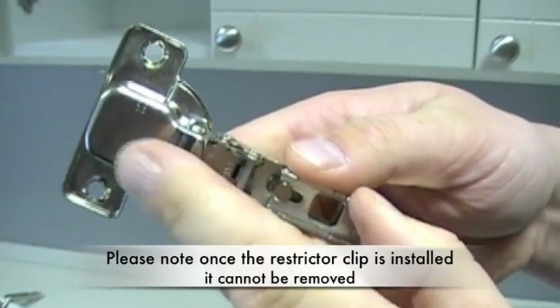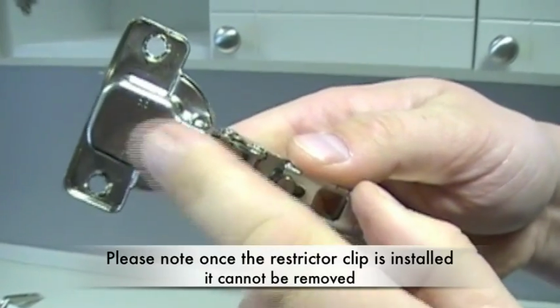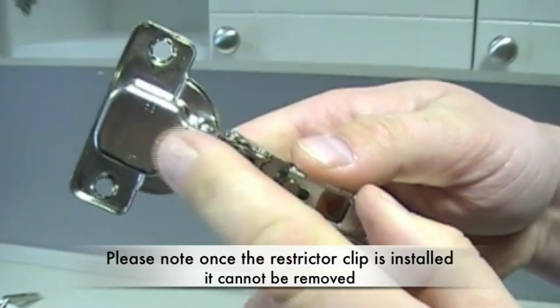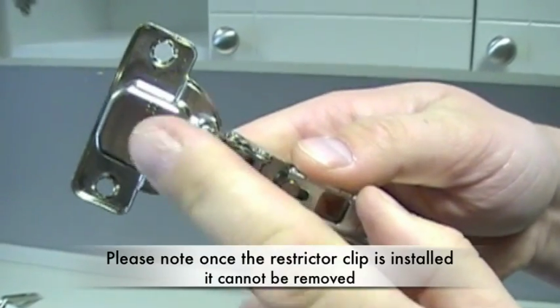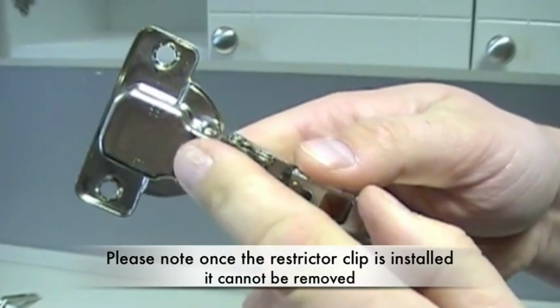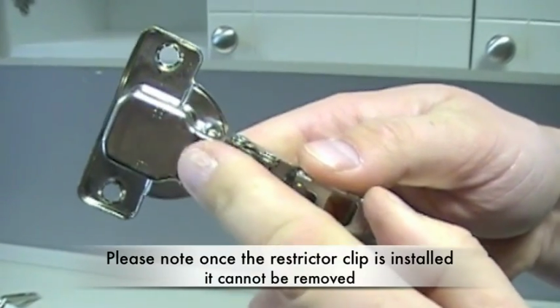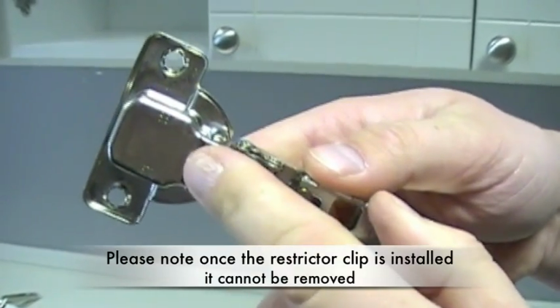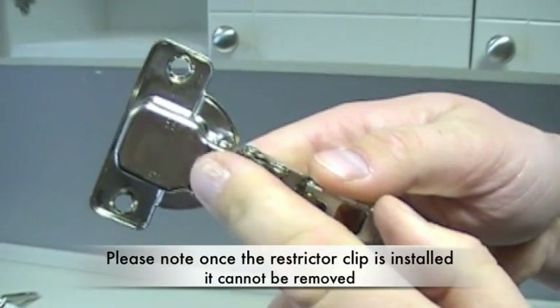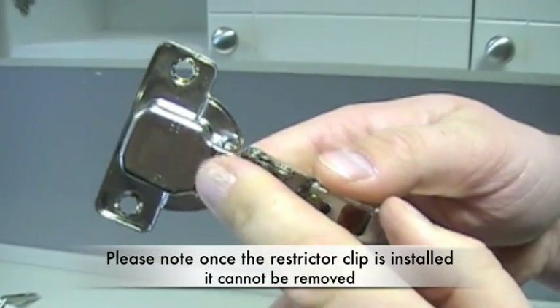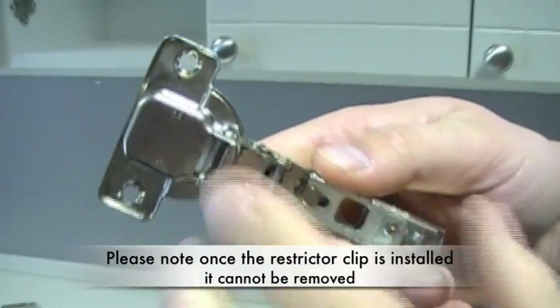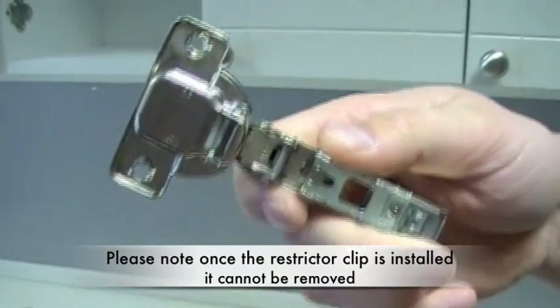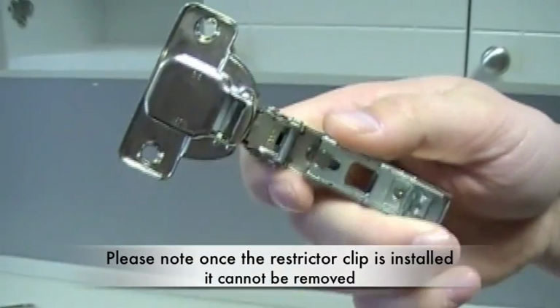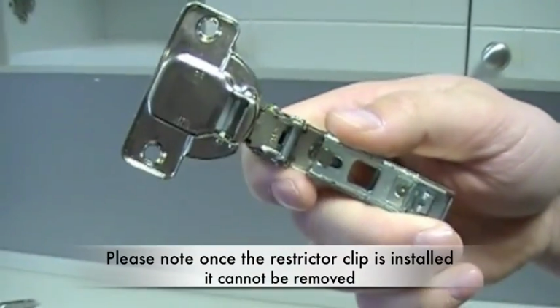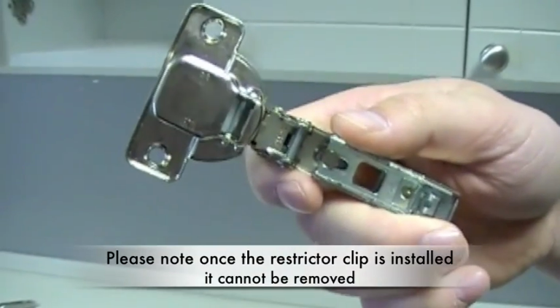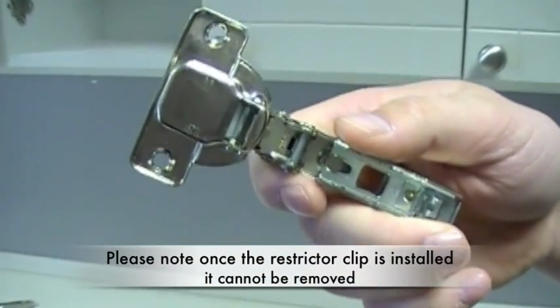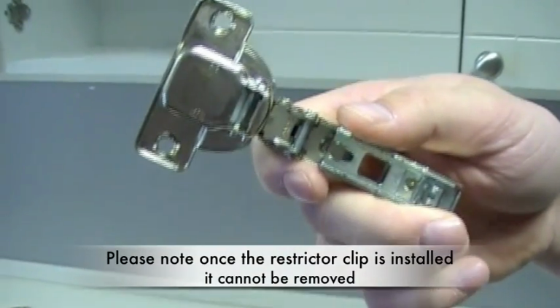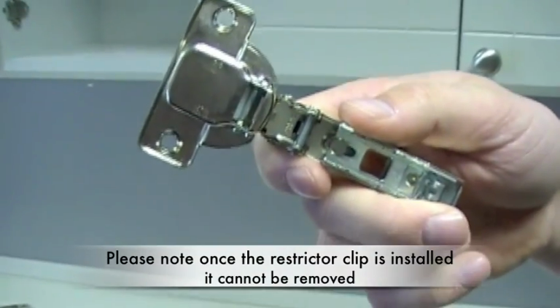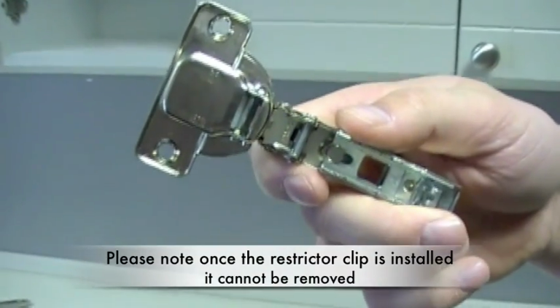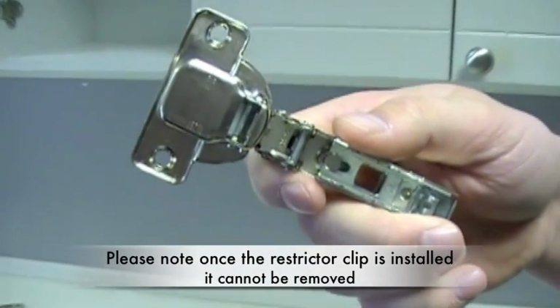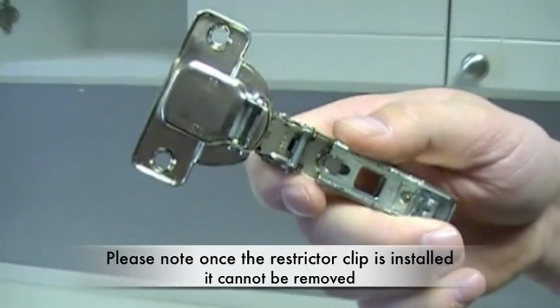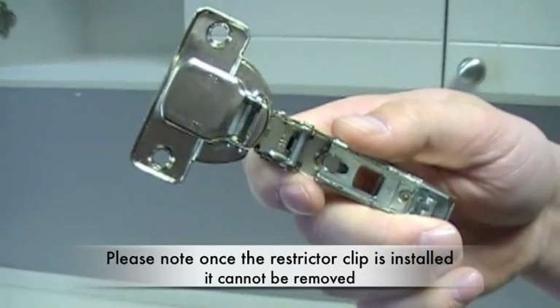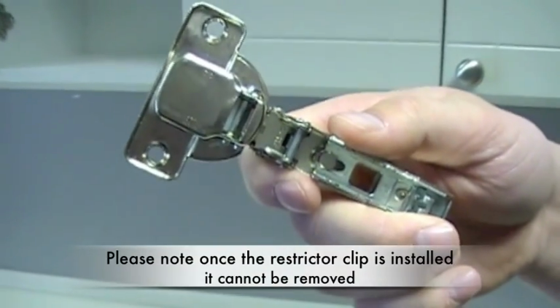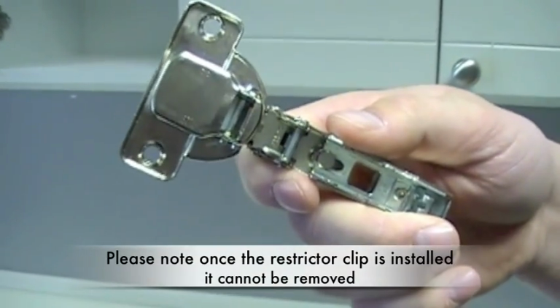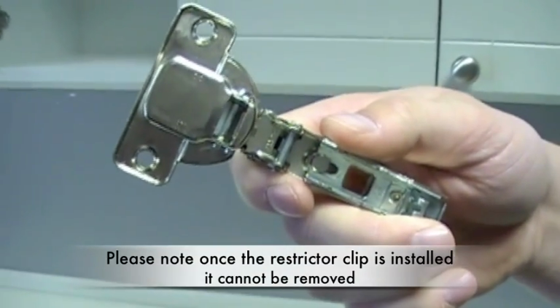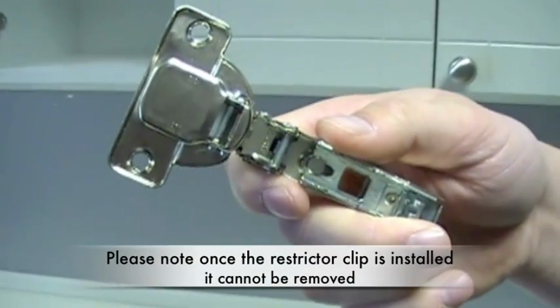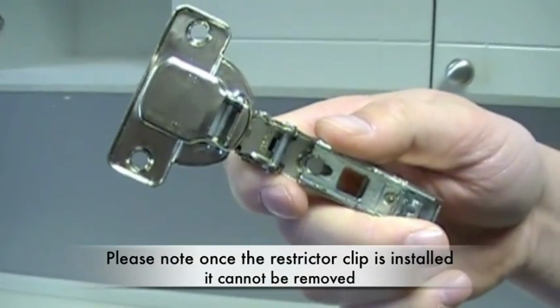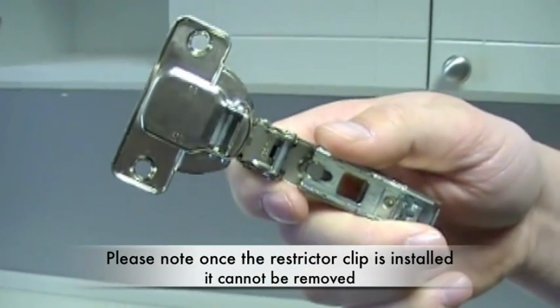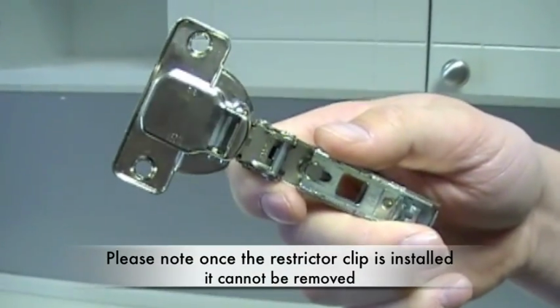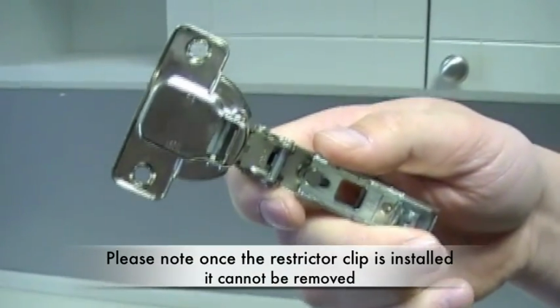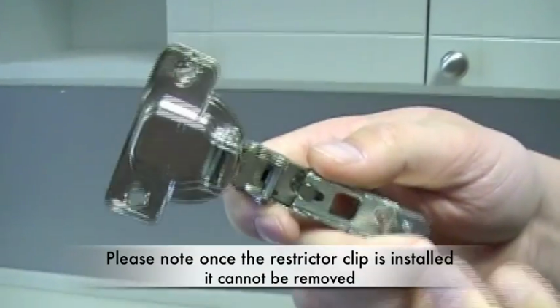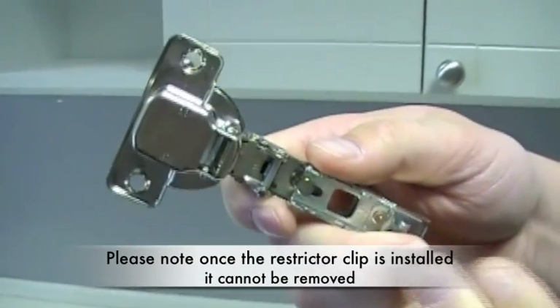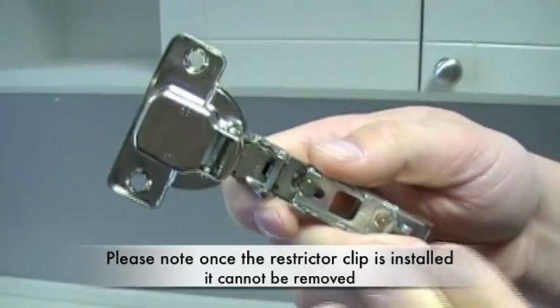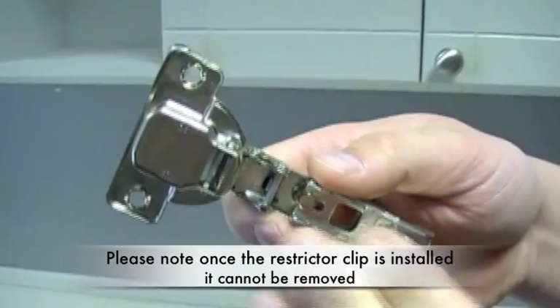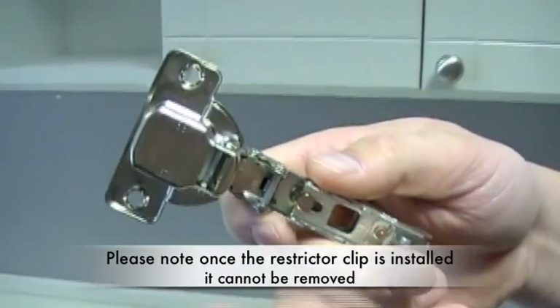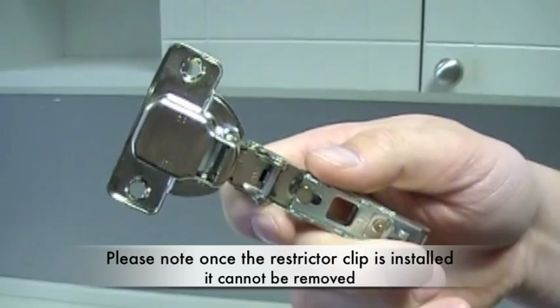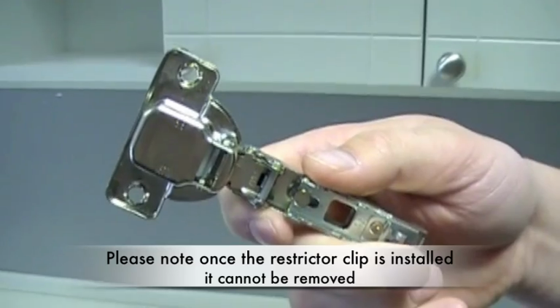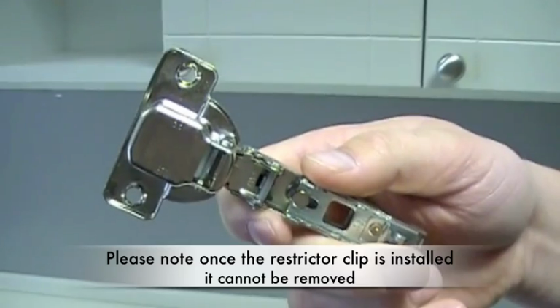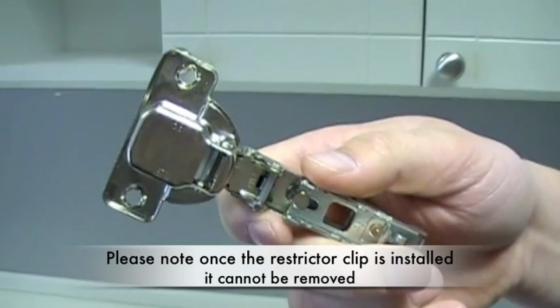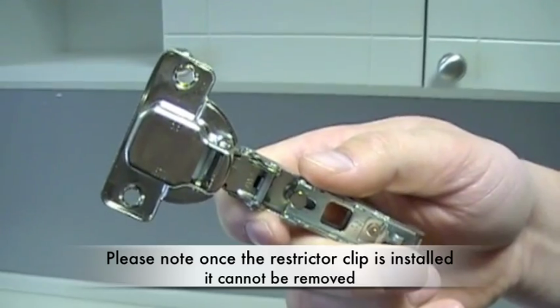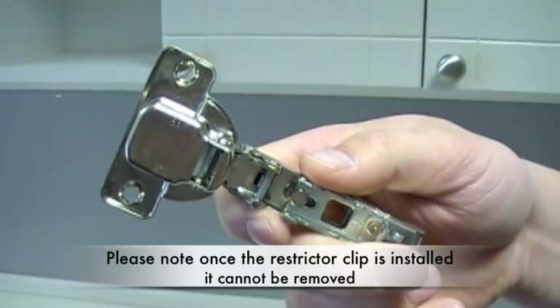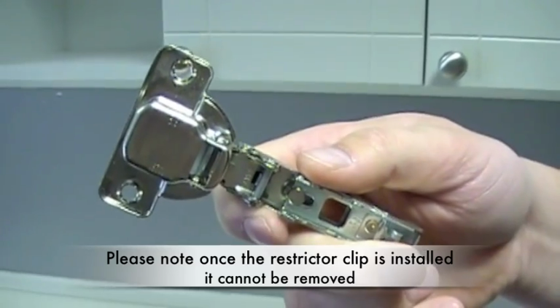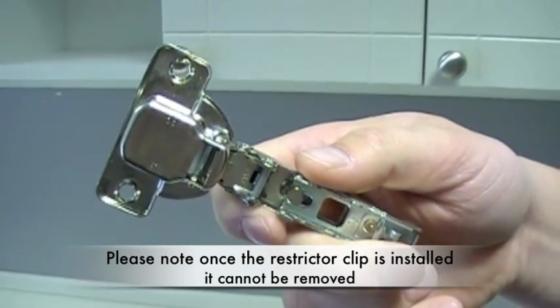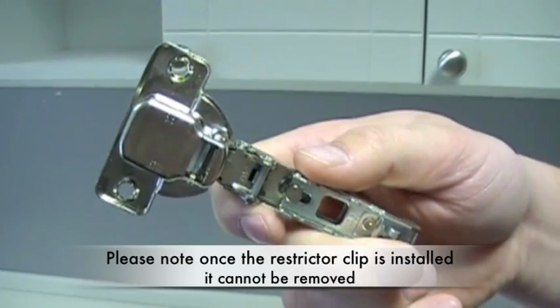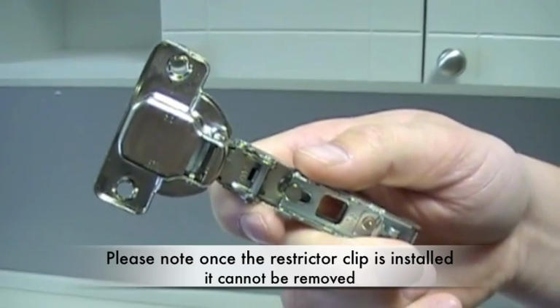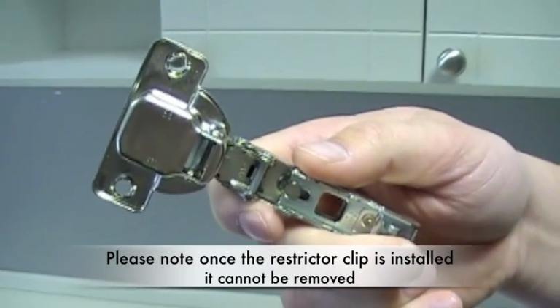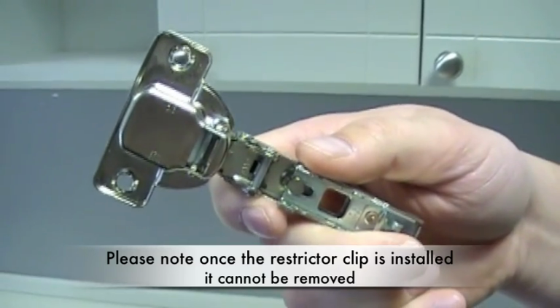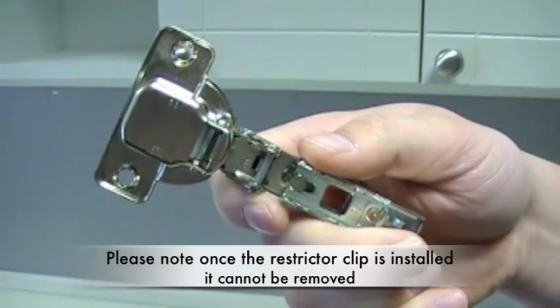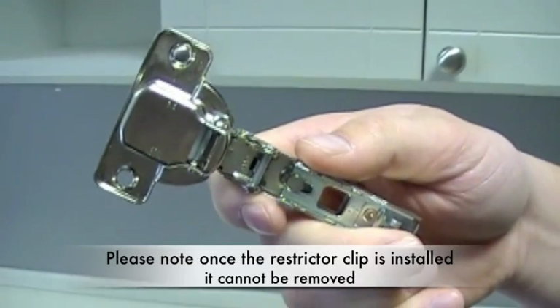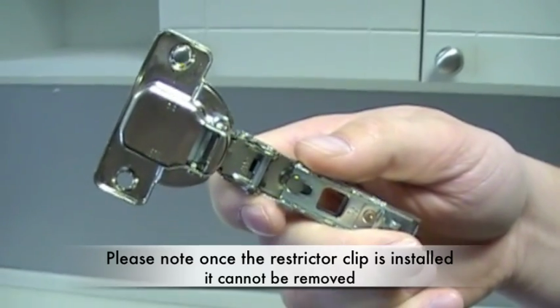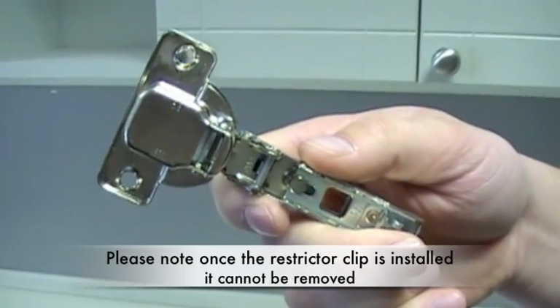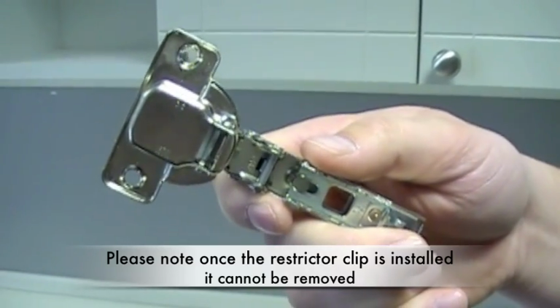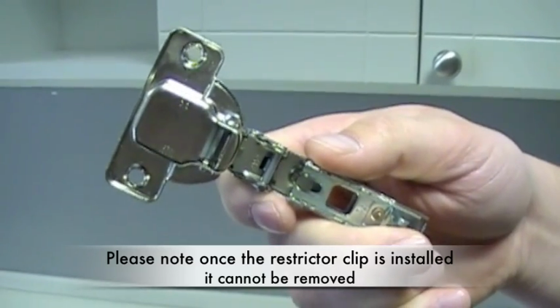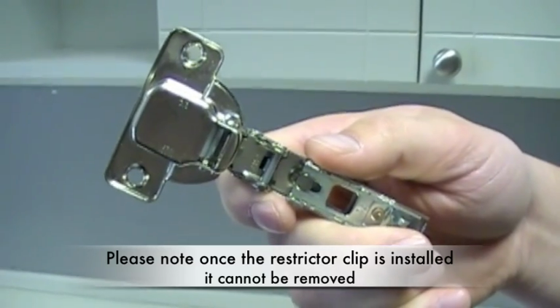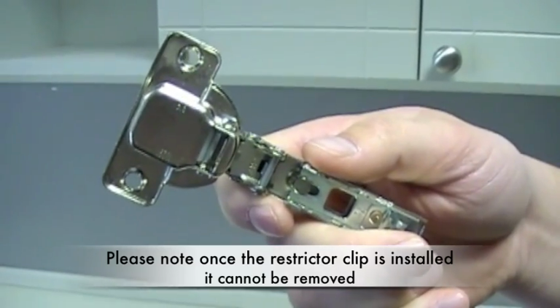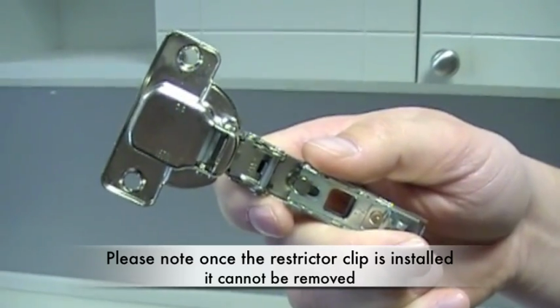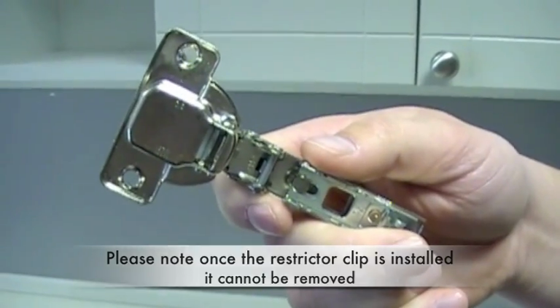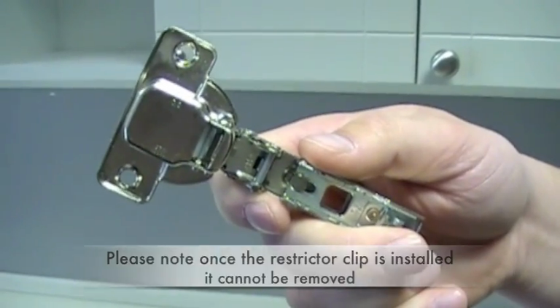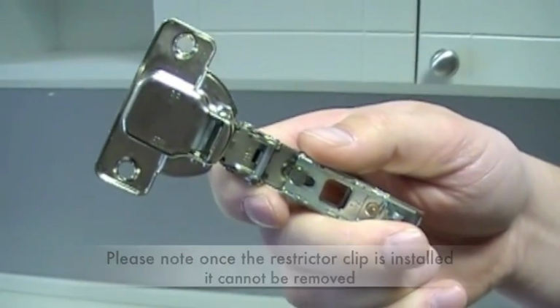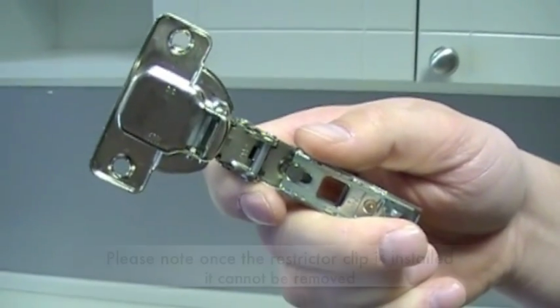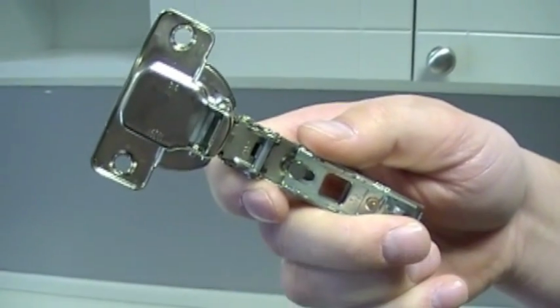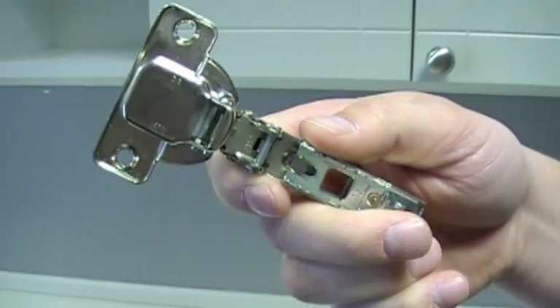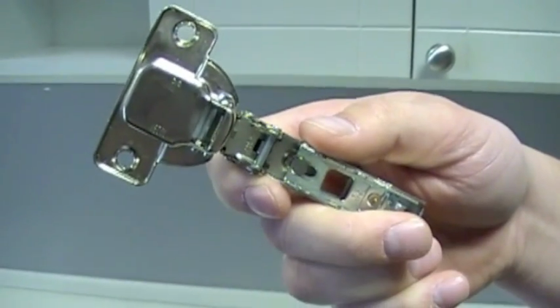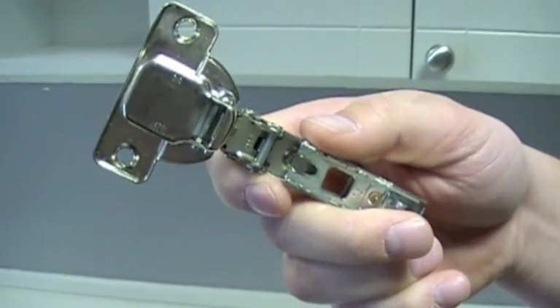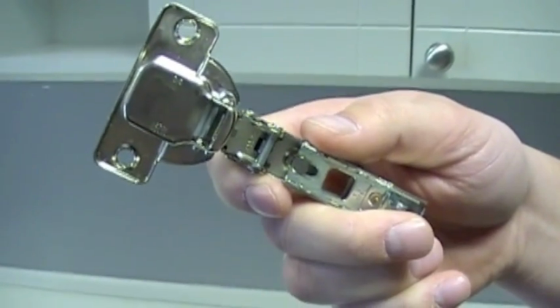So what this will allow this hinge, once we reinstall it on the door, is to not allow that door to swing past 87 degrees from the current 110 degrees.